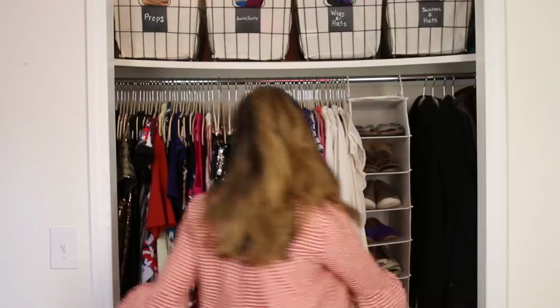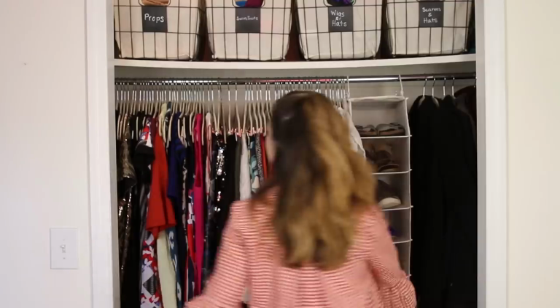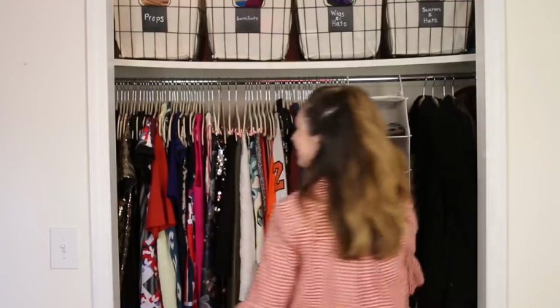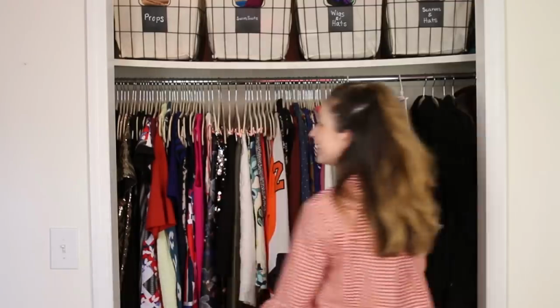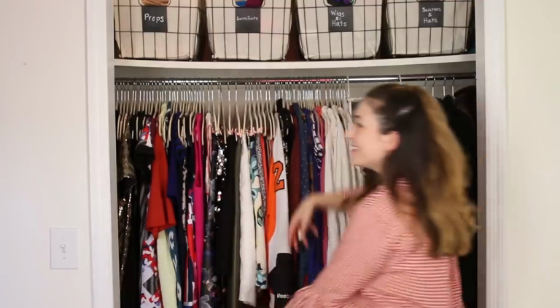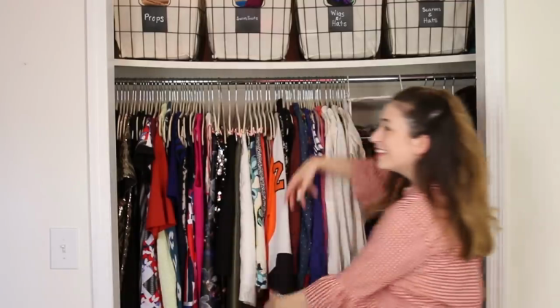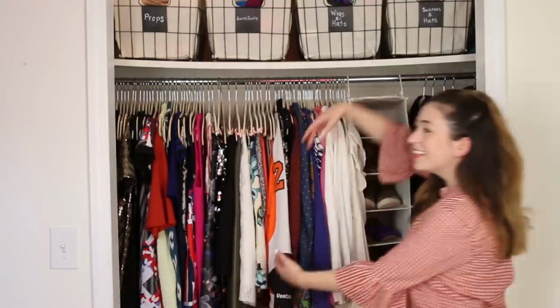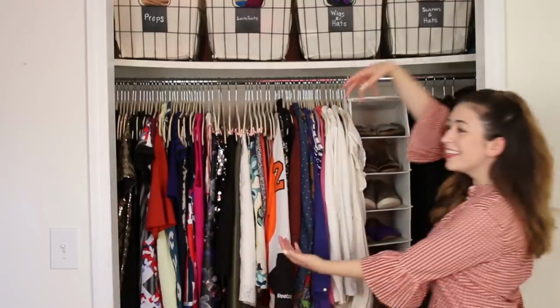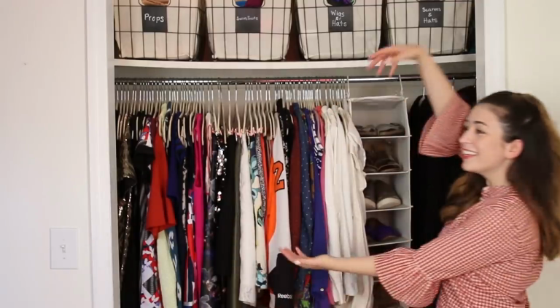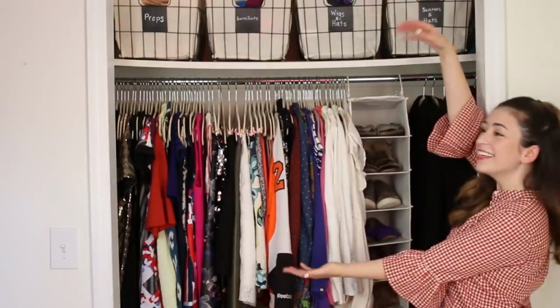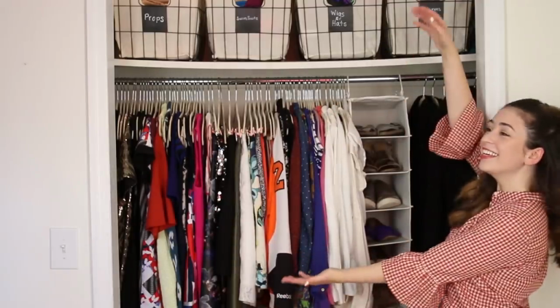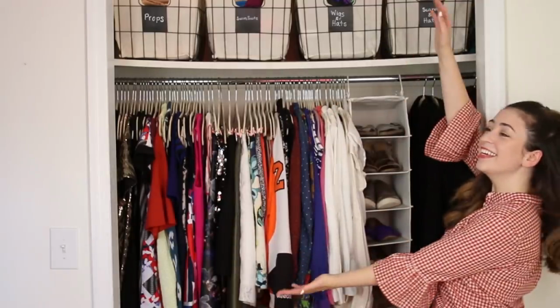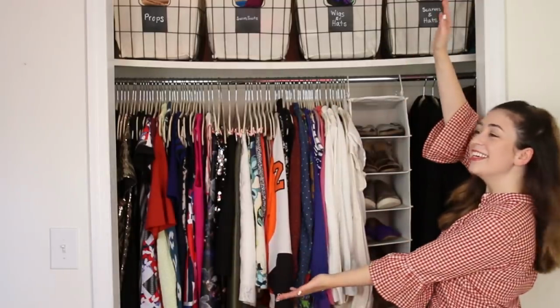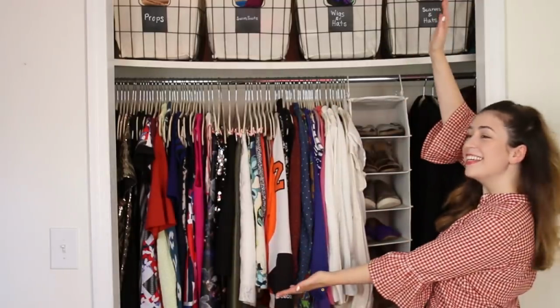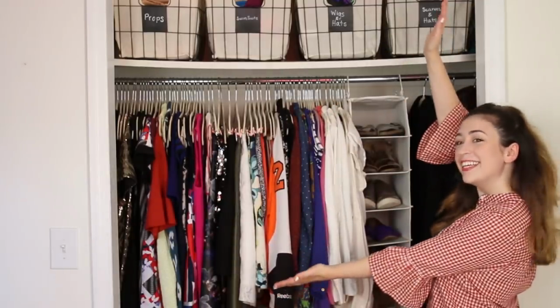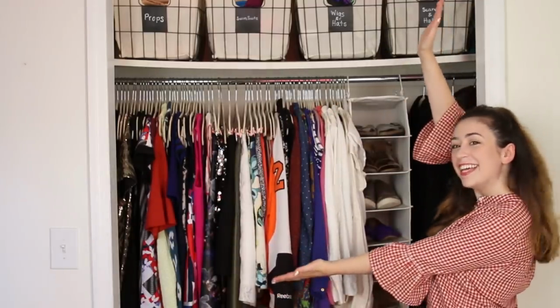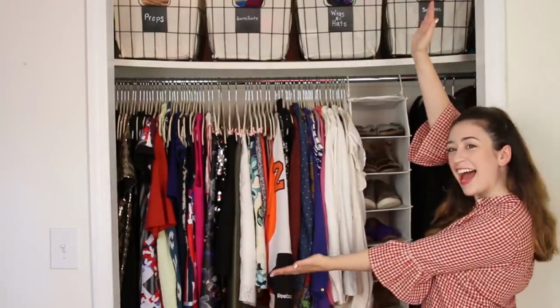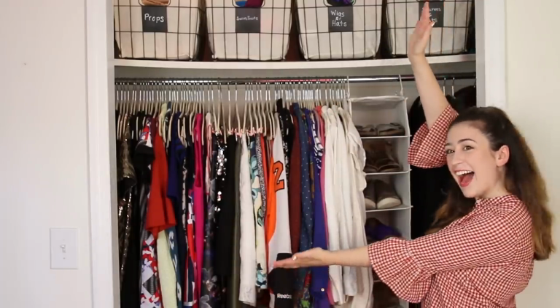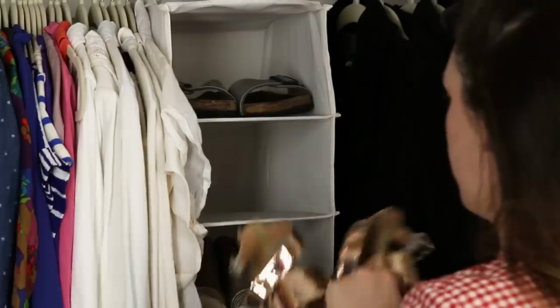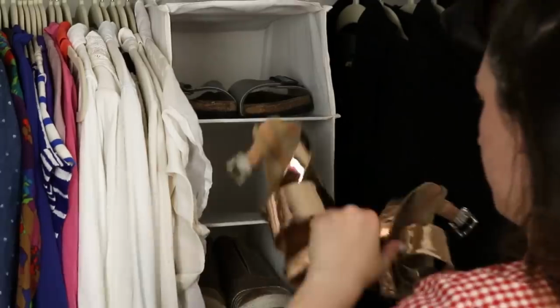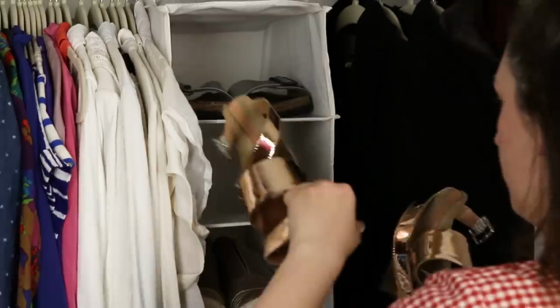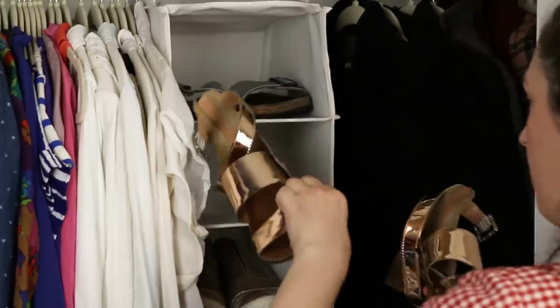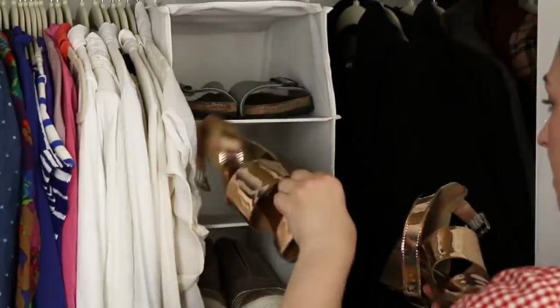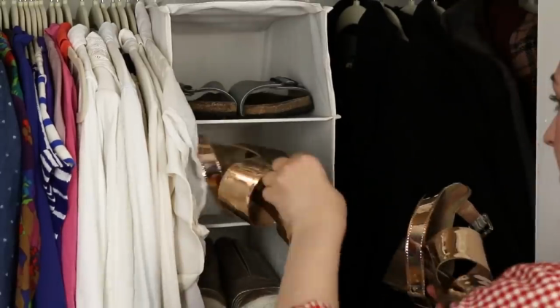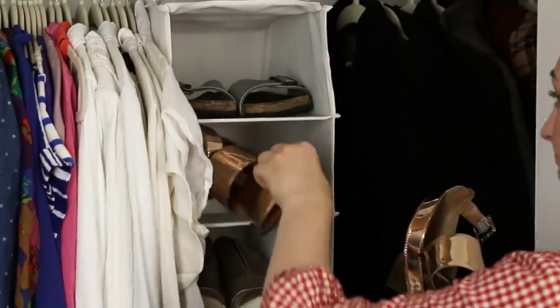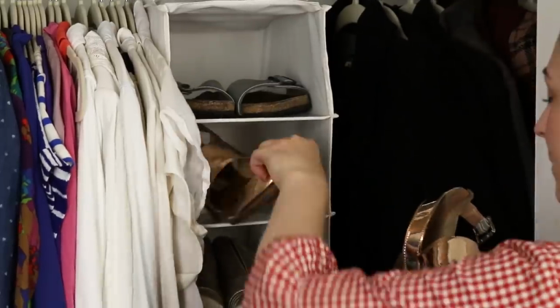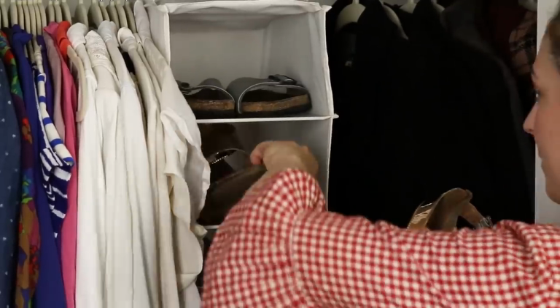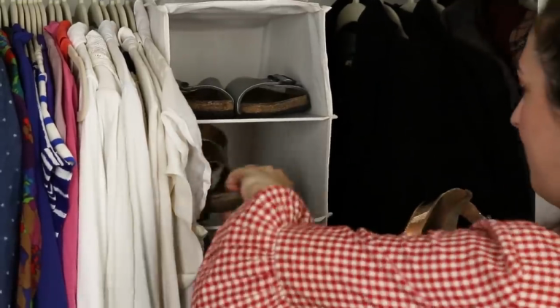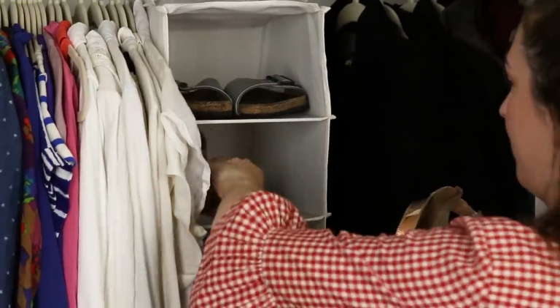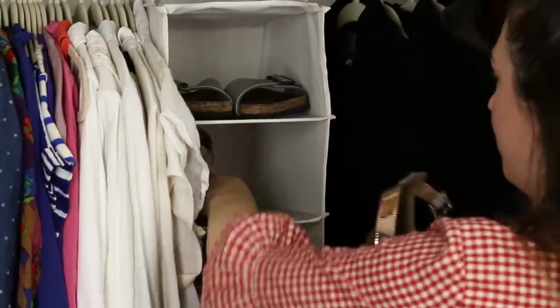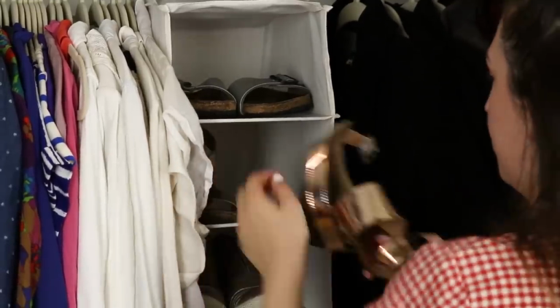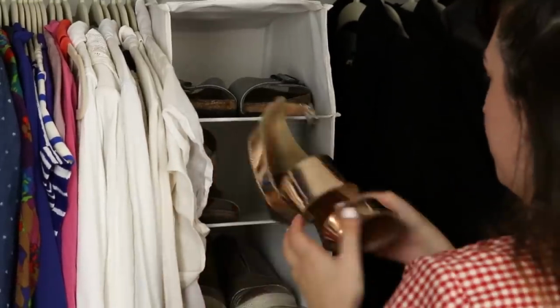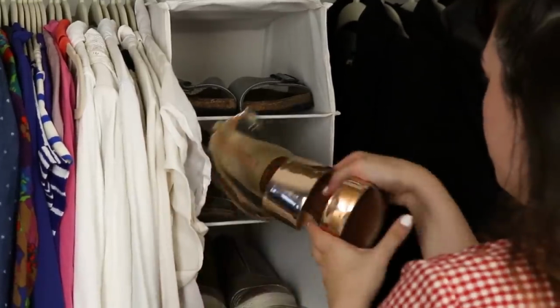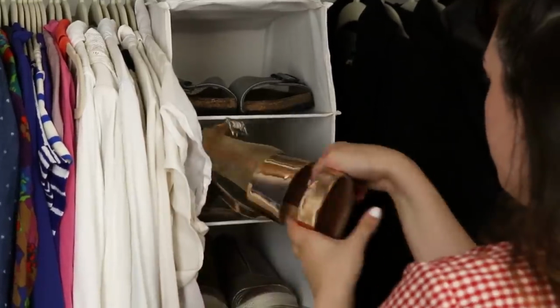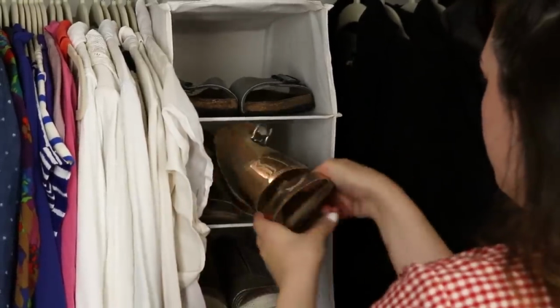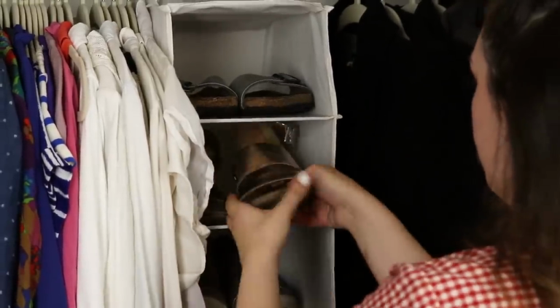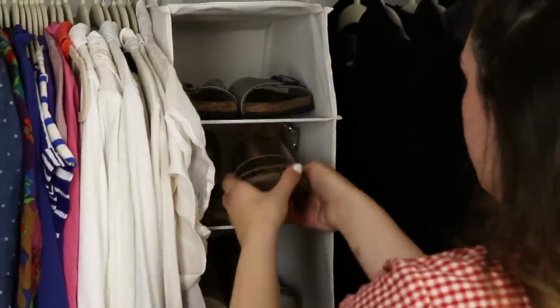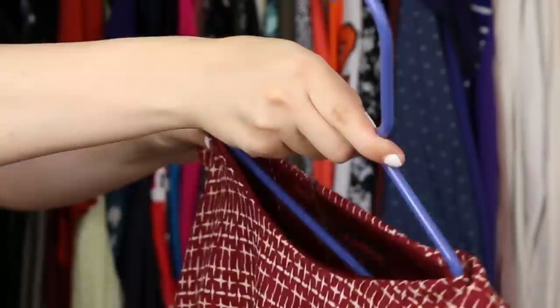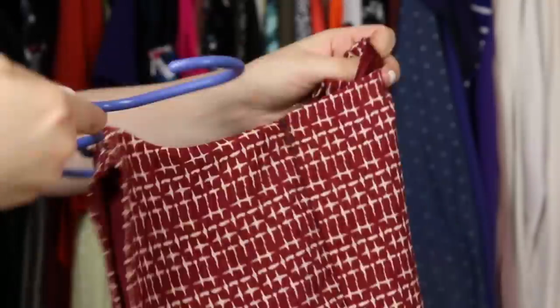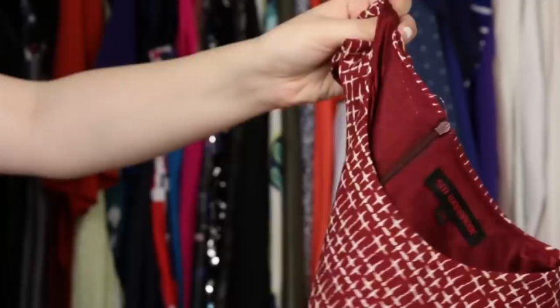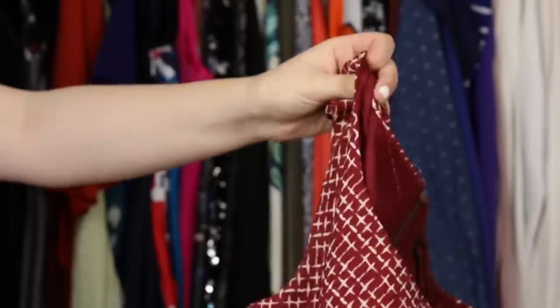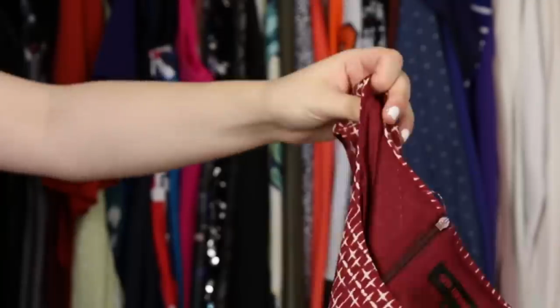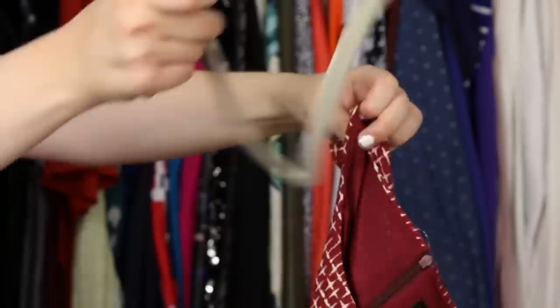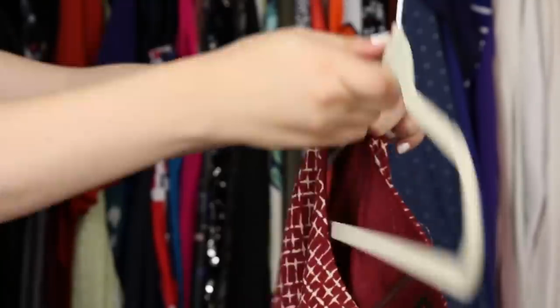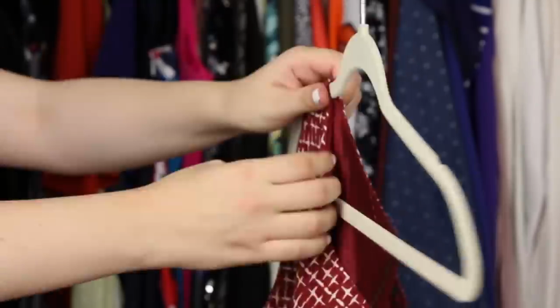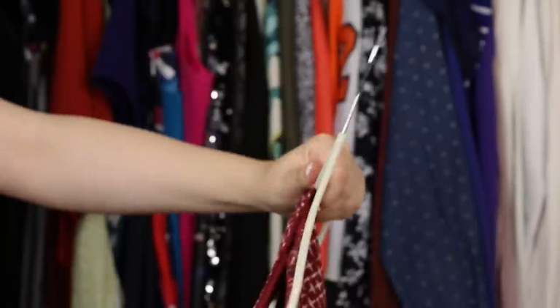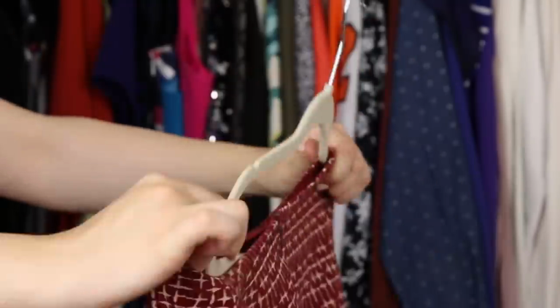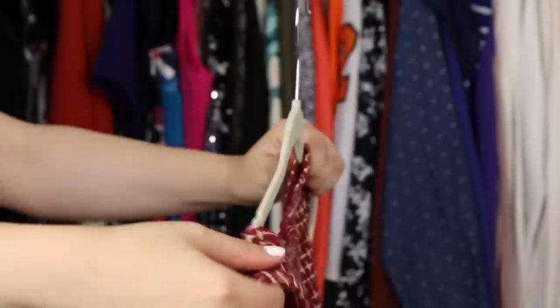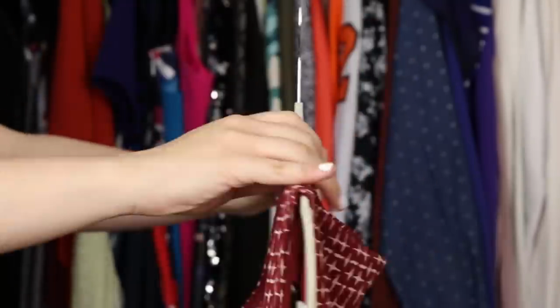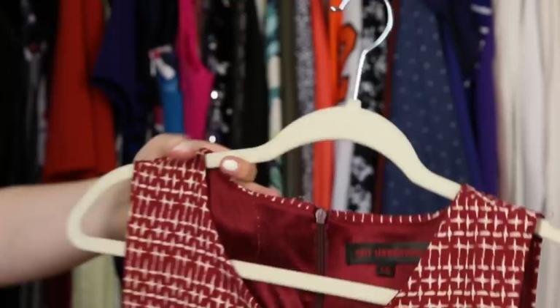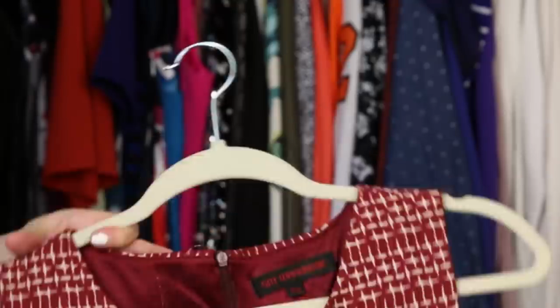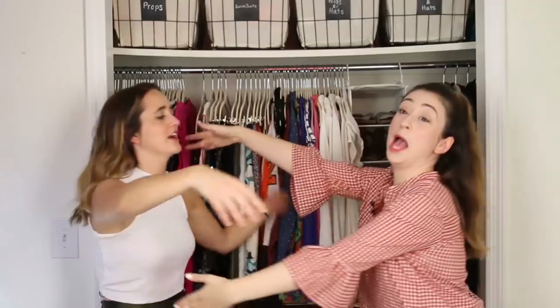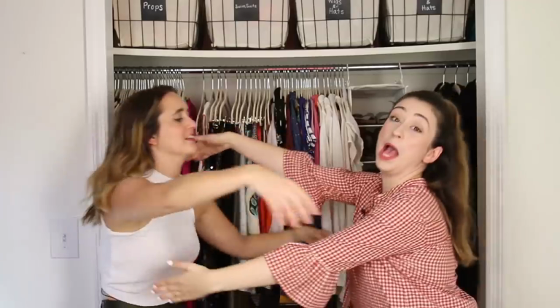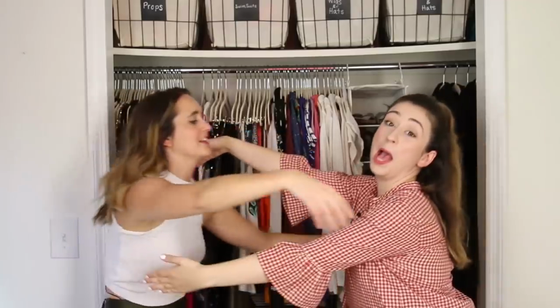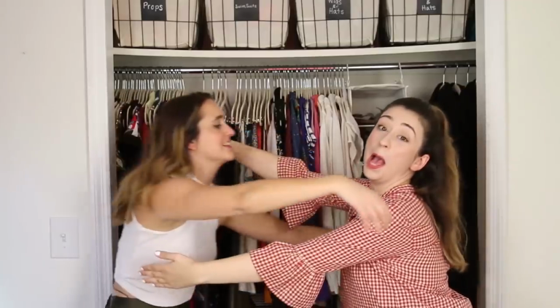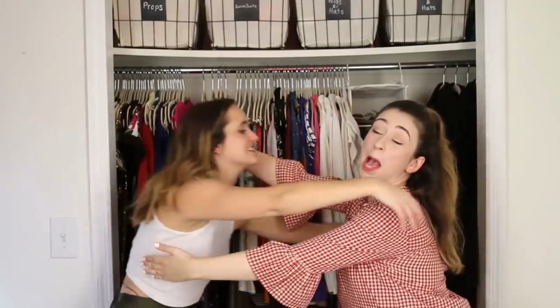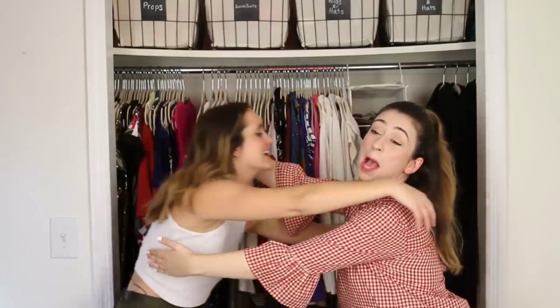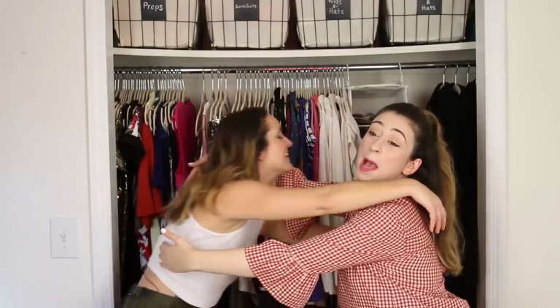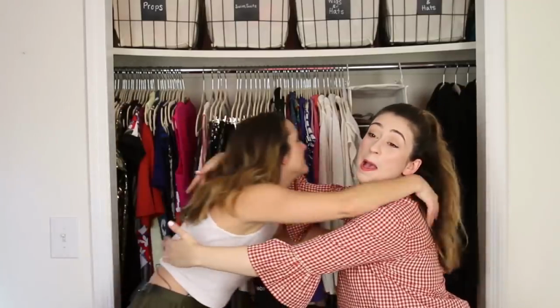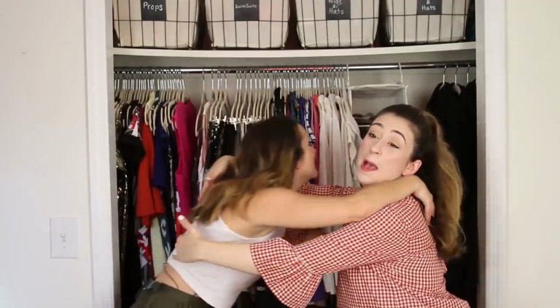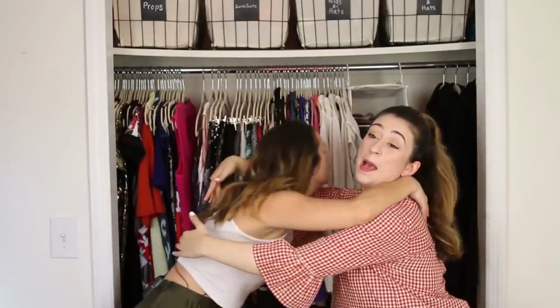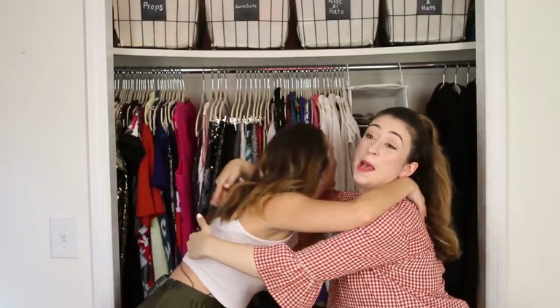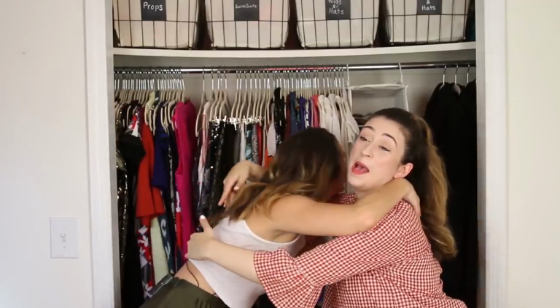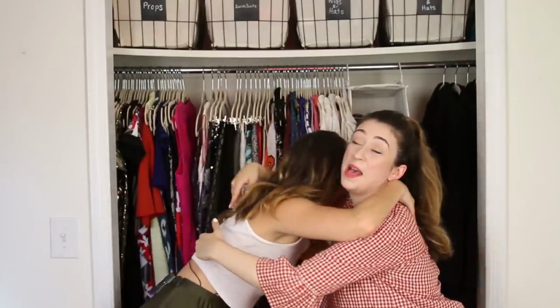Hey everybody, I'm Ashley. I am a Nifty producer, and today I'm gonna show you how I gave my friend's messy closet a complete makeover.